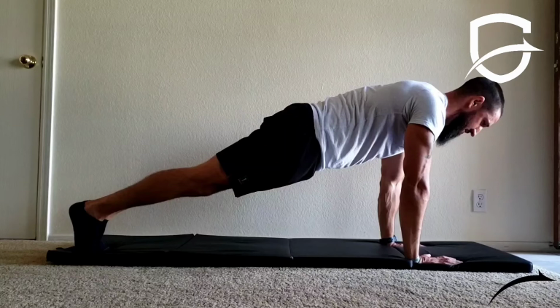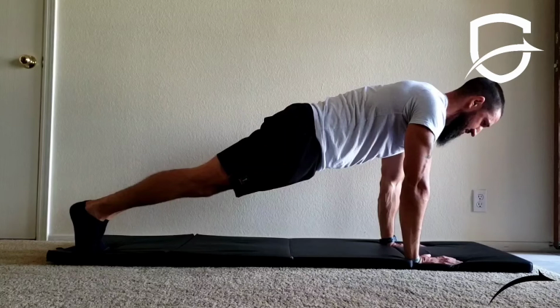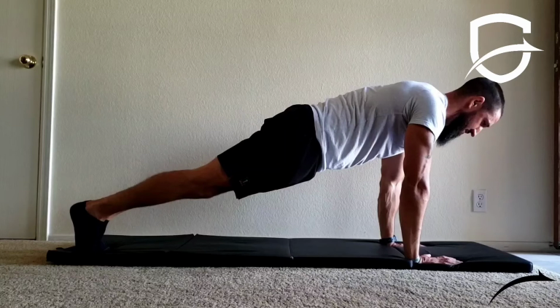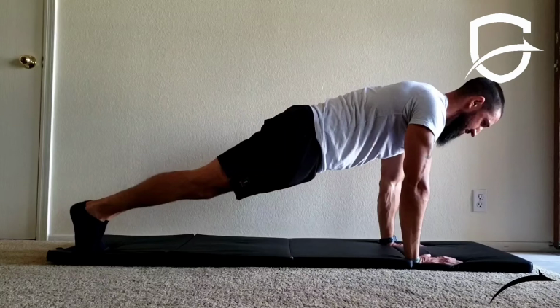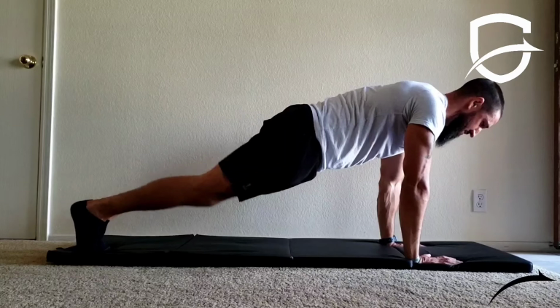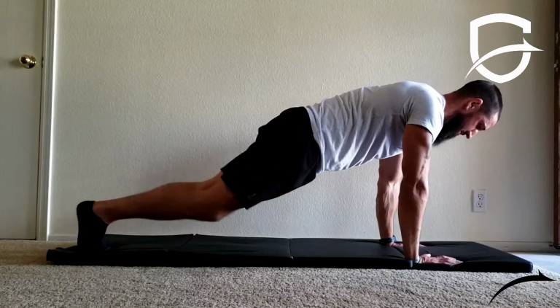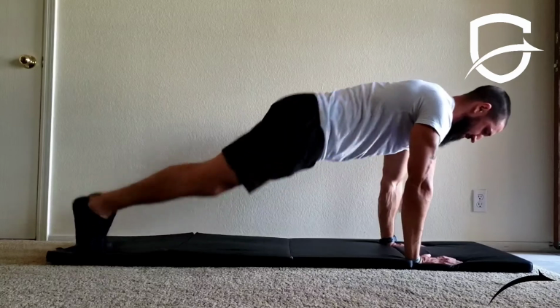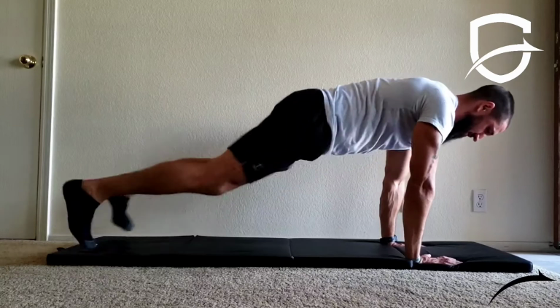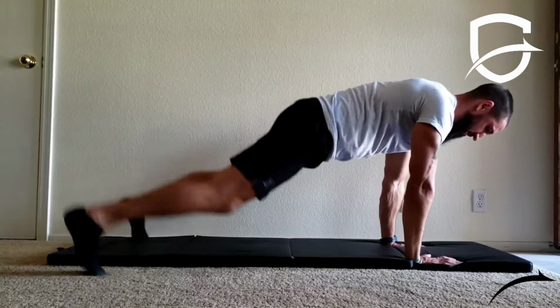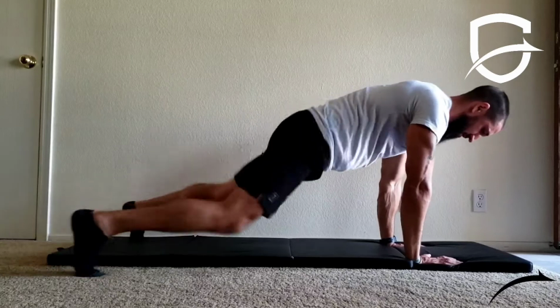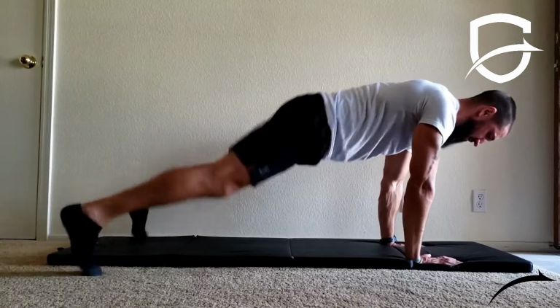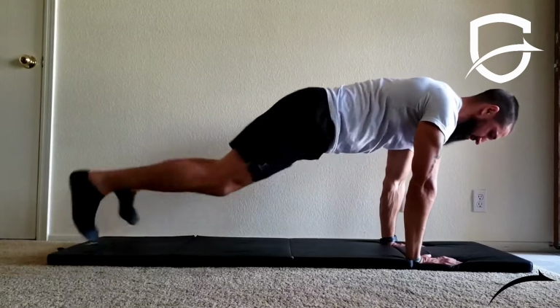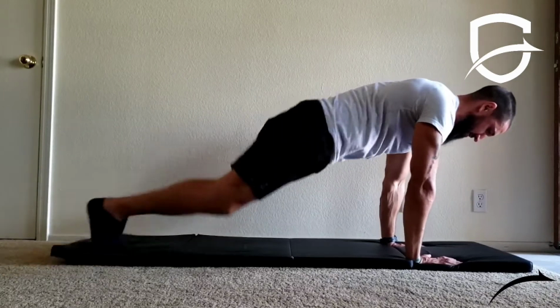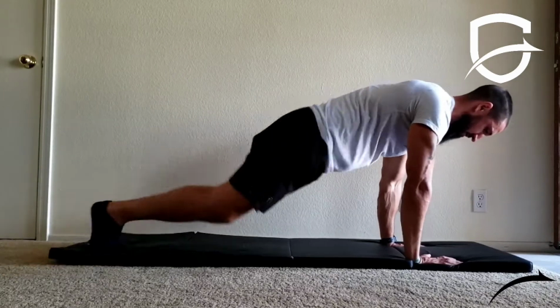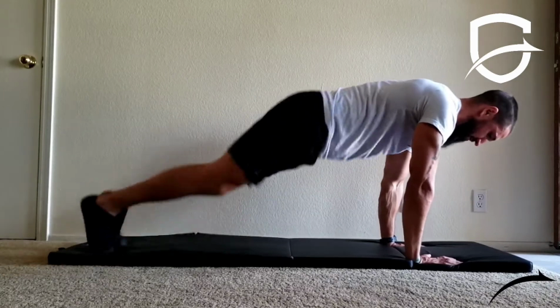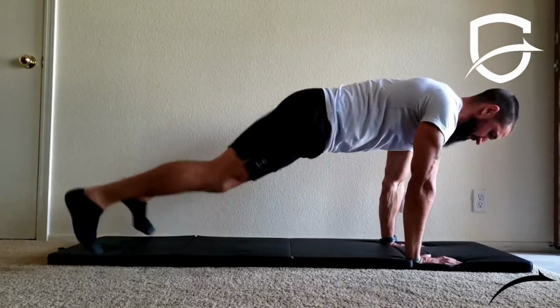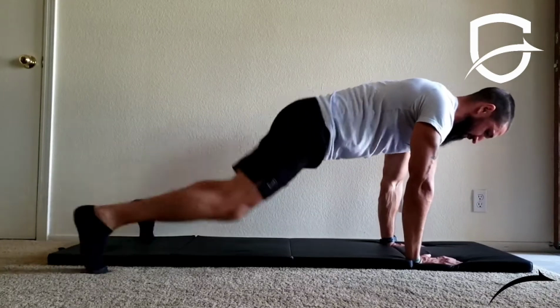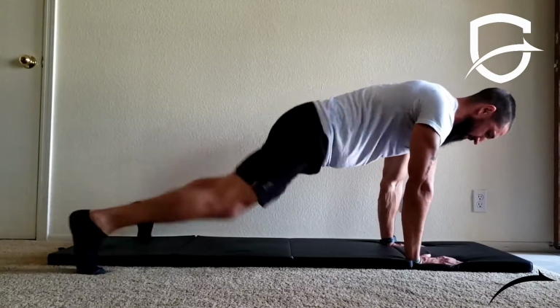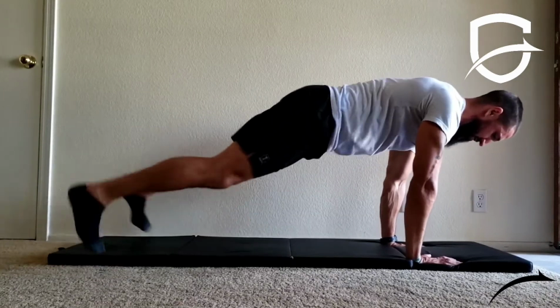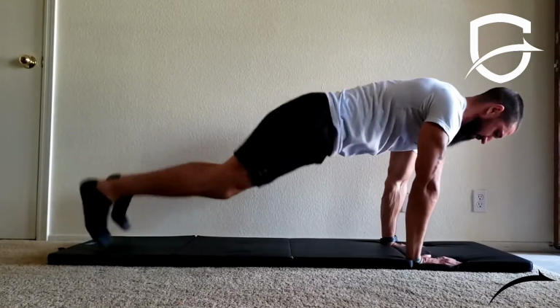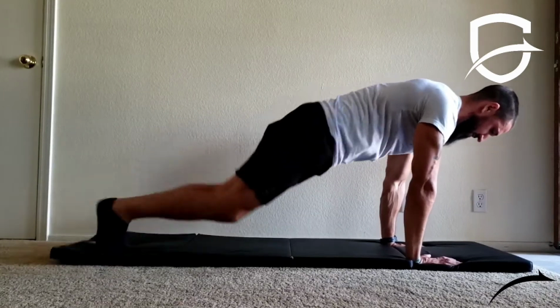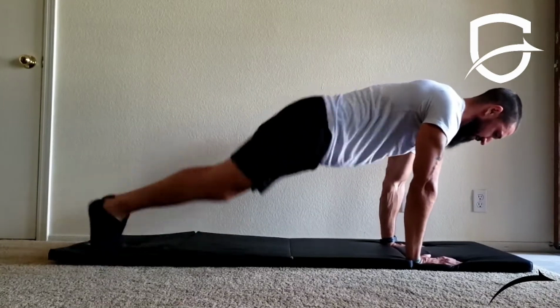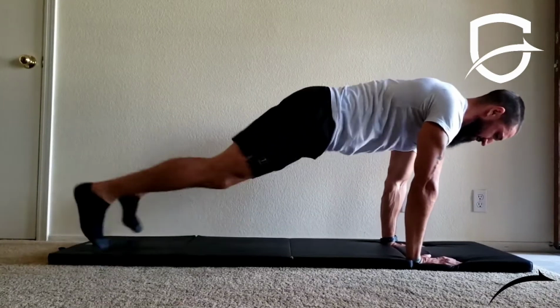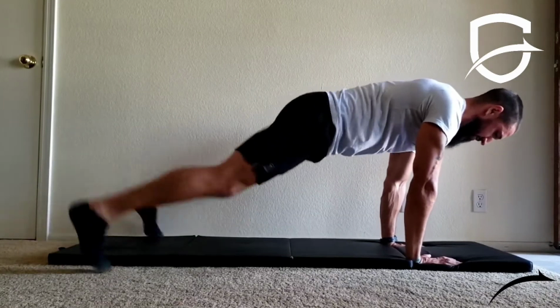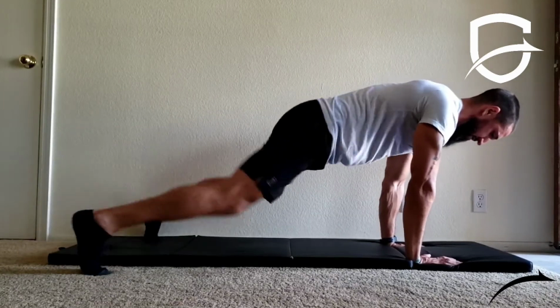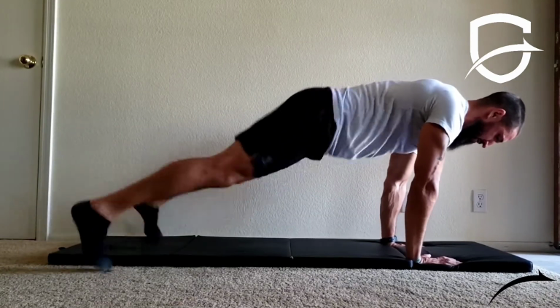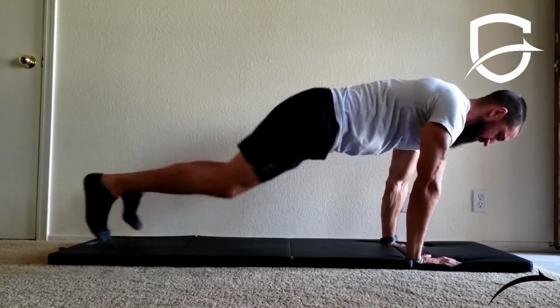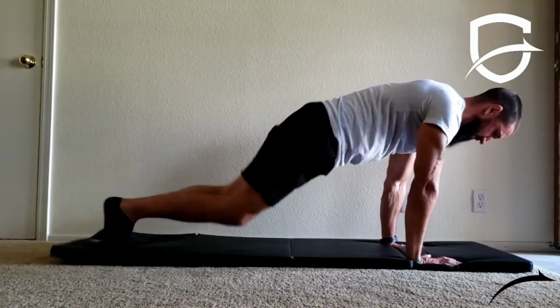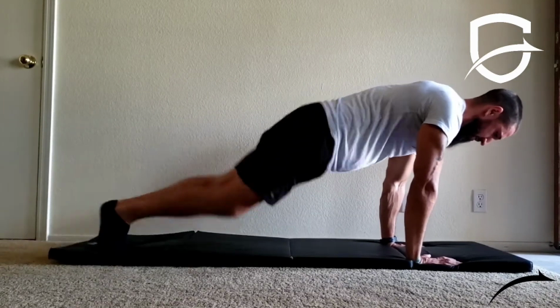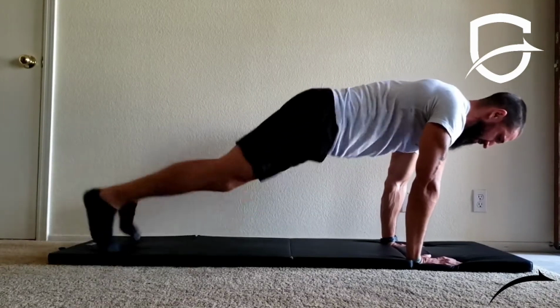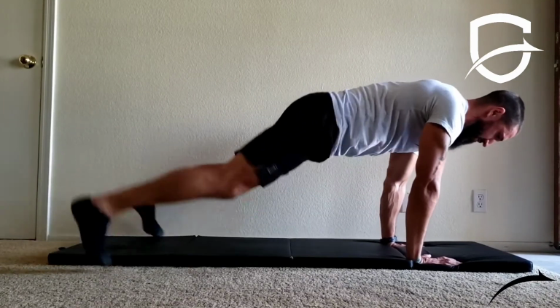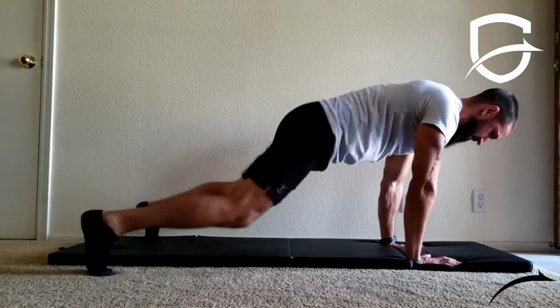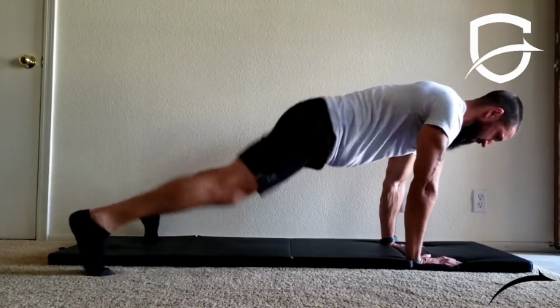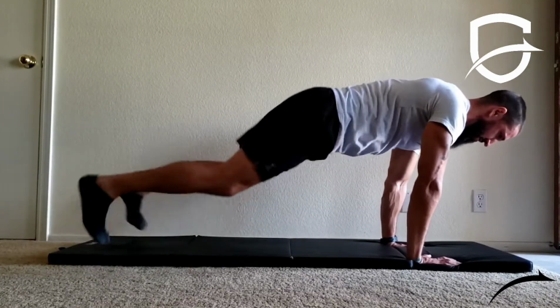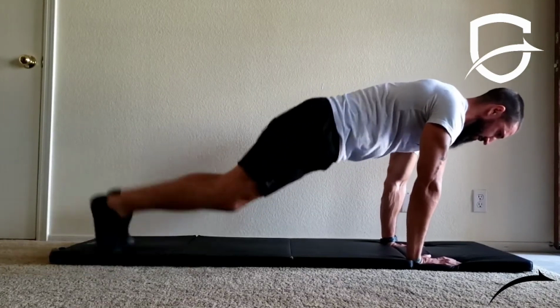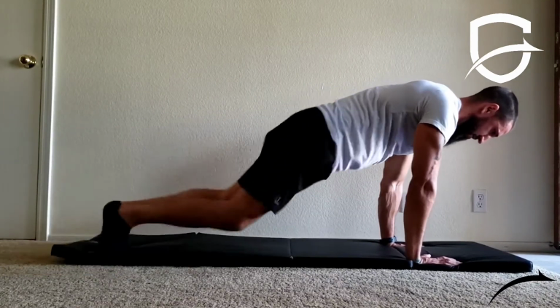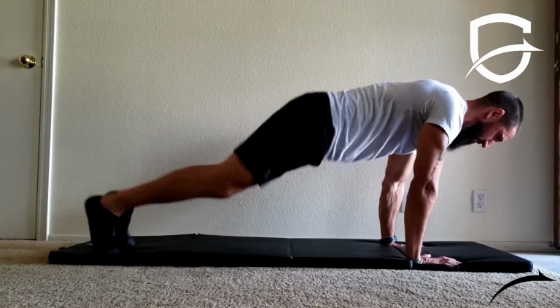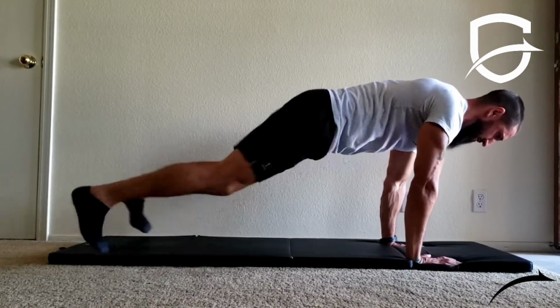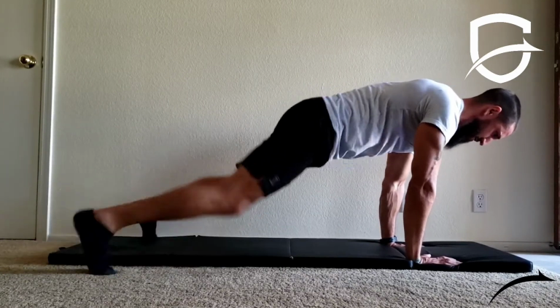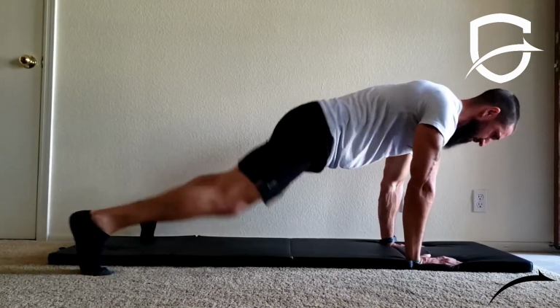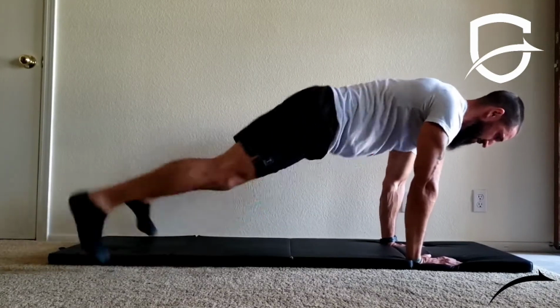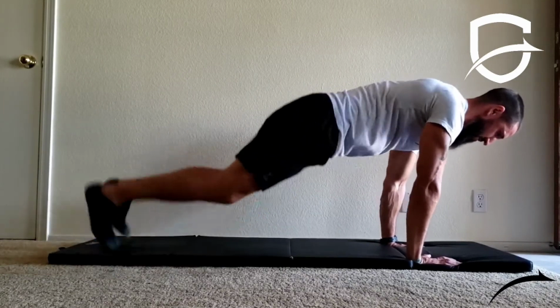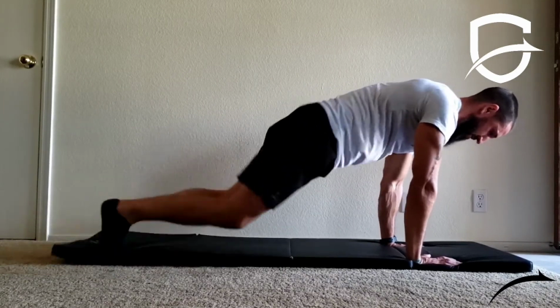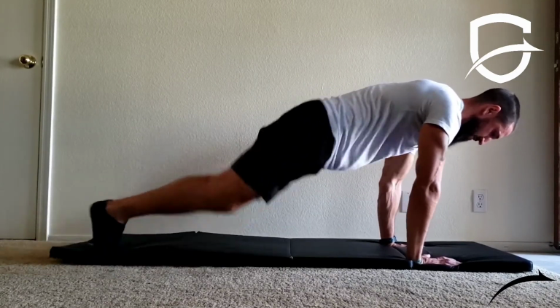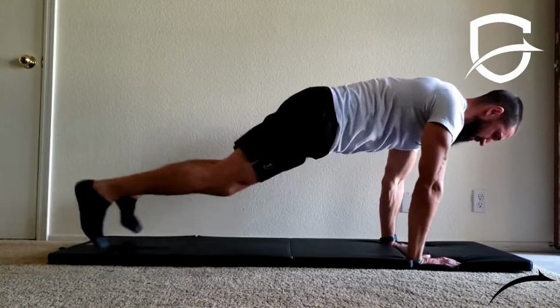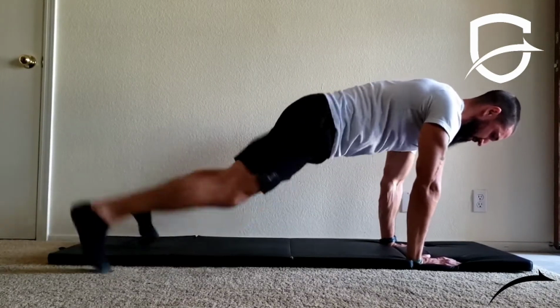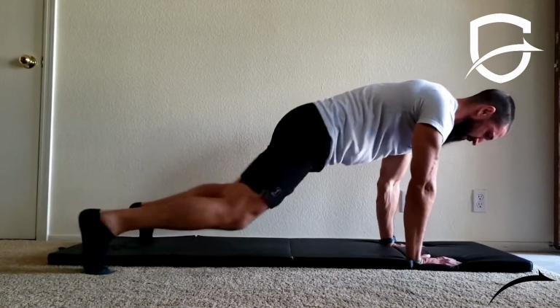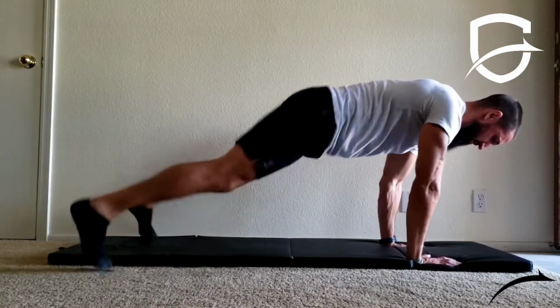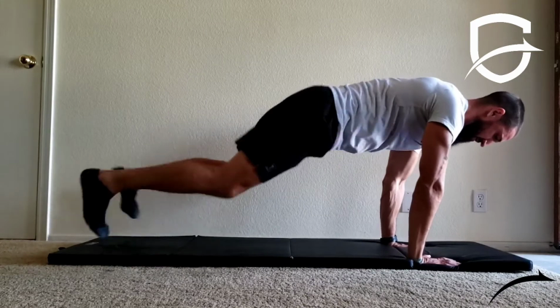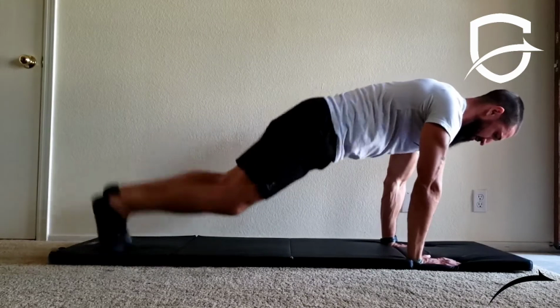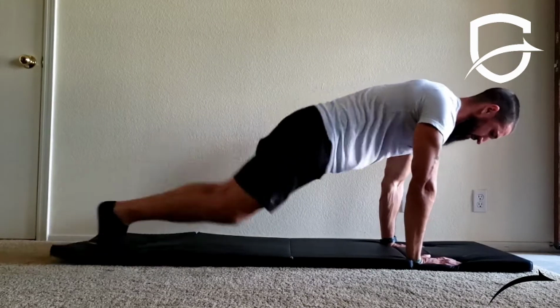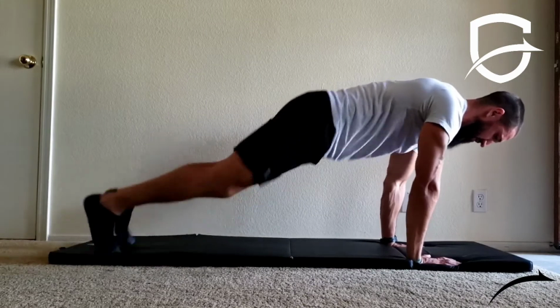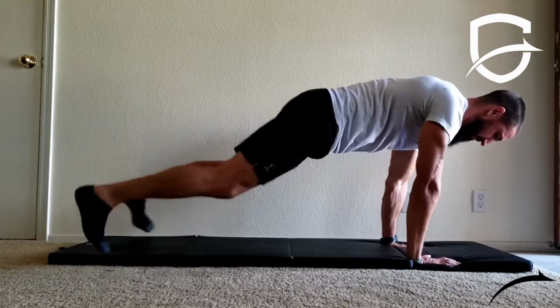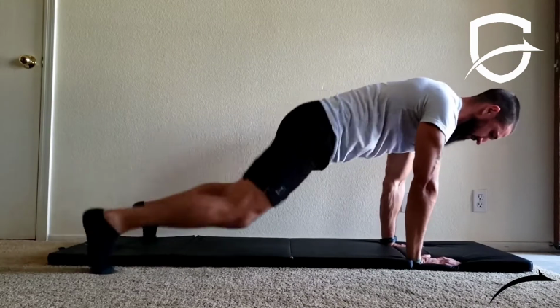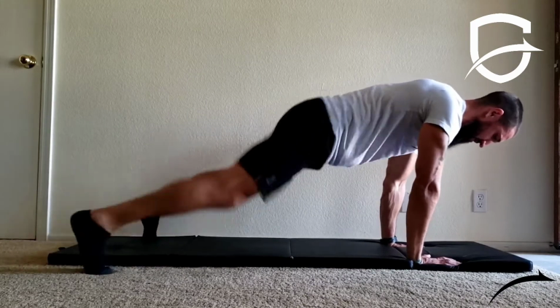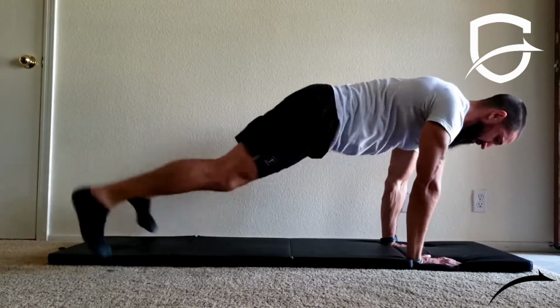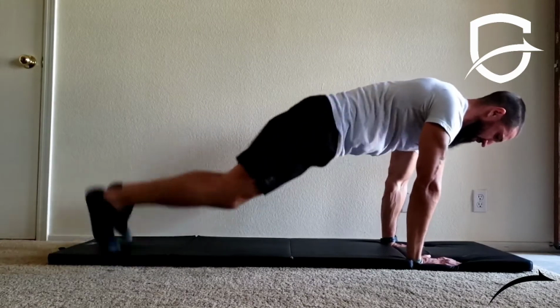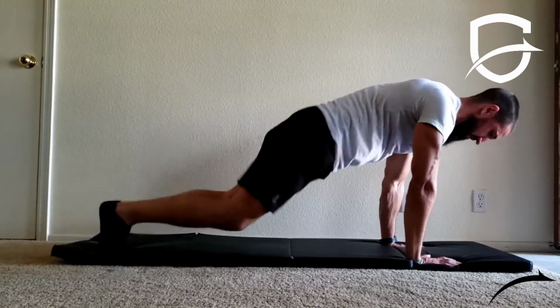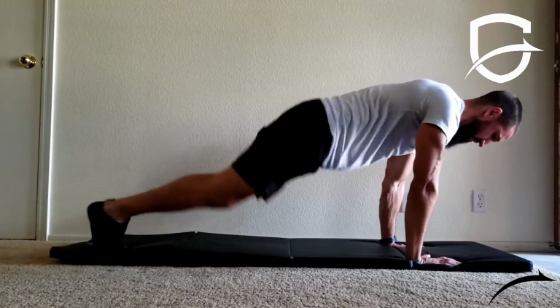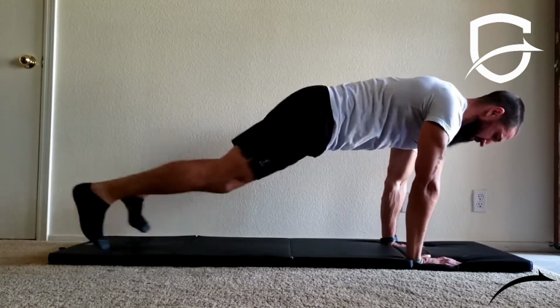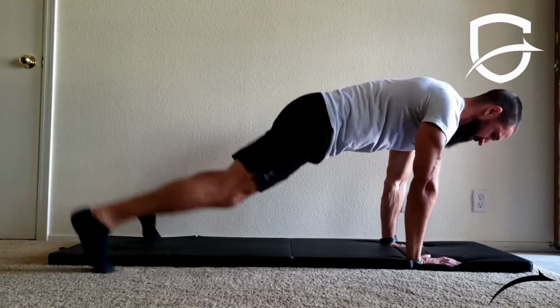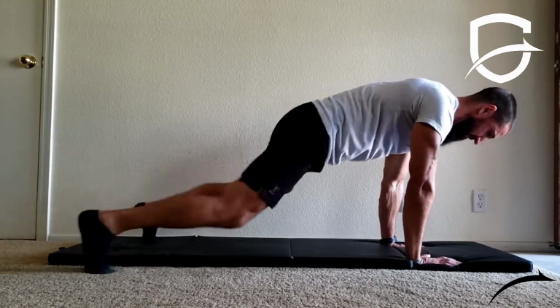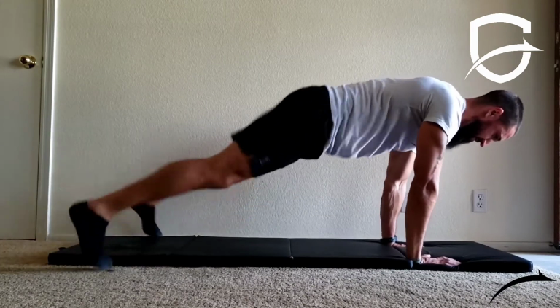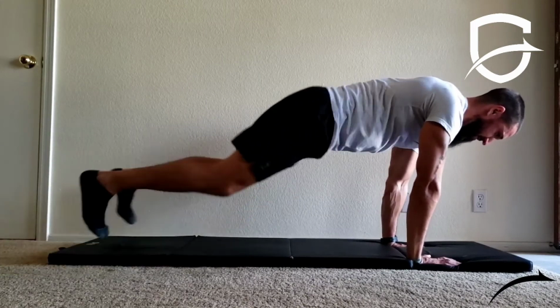Begin in a push-up position with your hands directly beneath your shoulders. Spread all your fingers wide and push through all parts of your hands and fingers evenly.